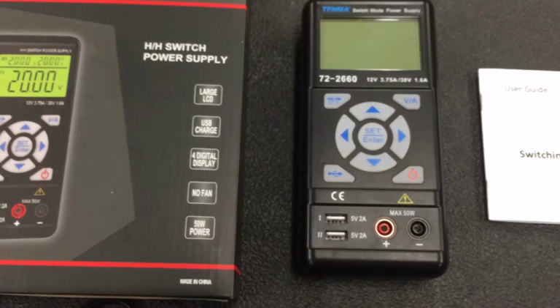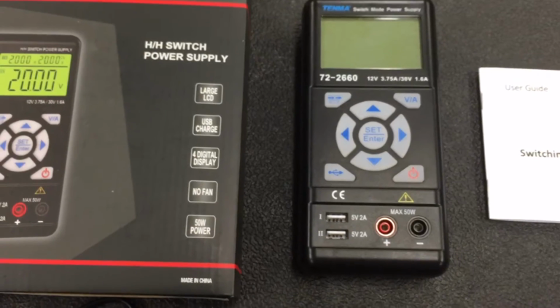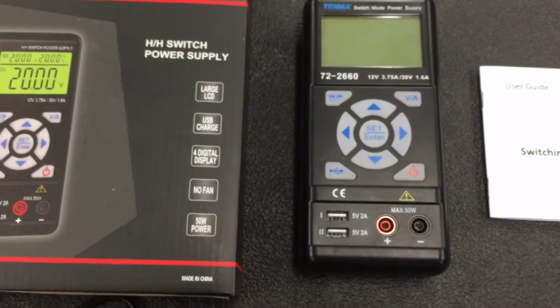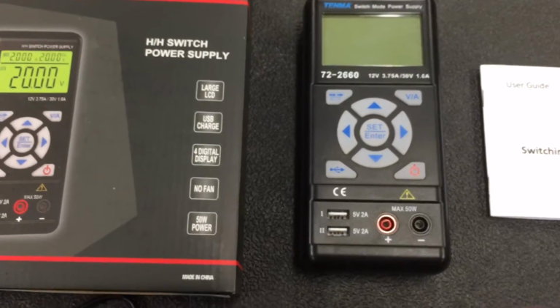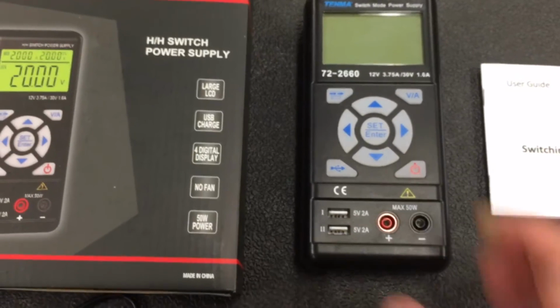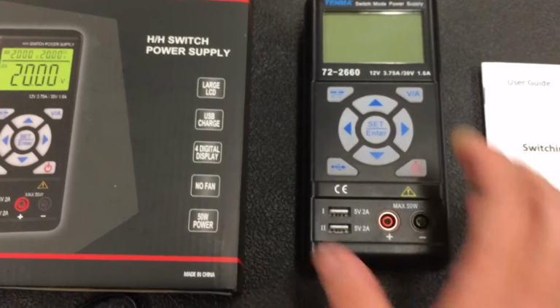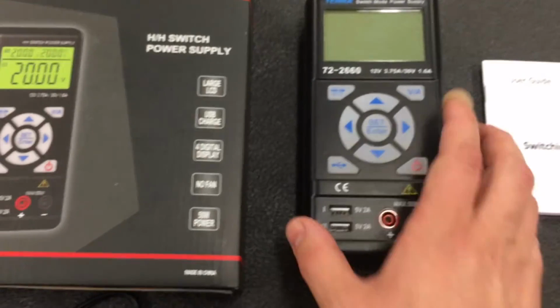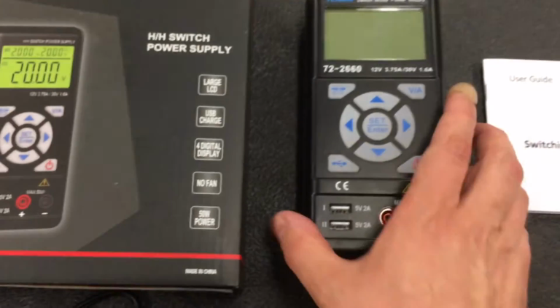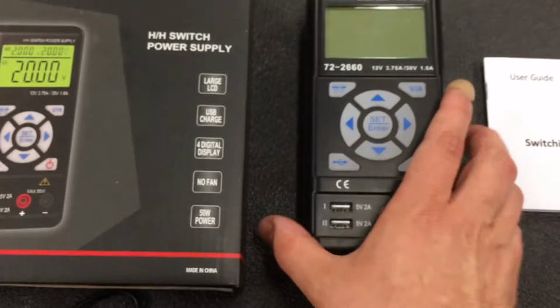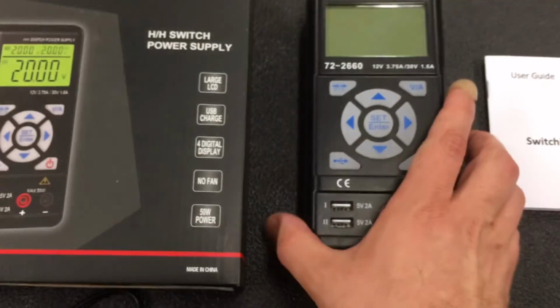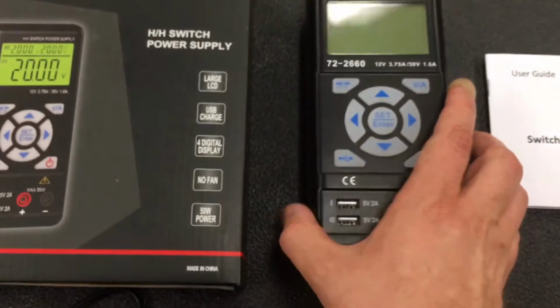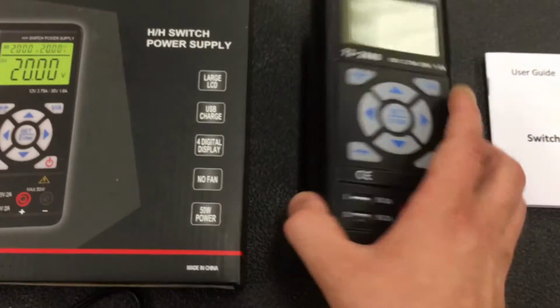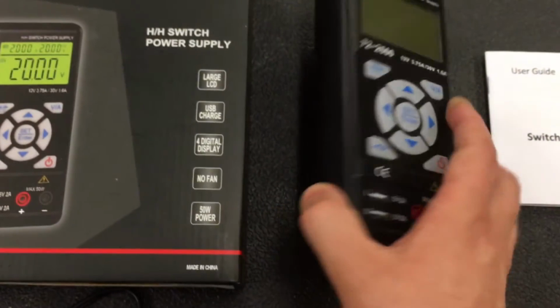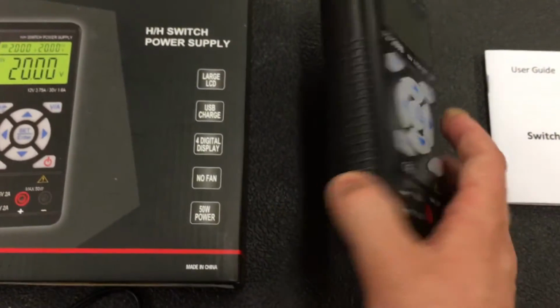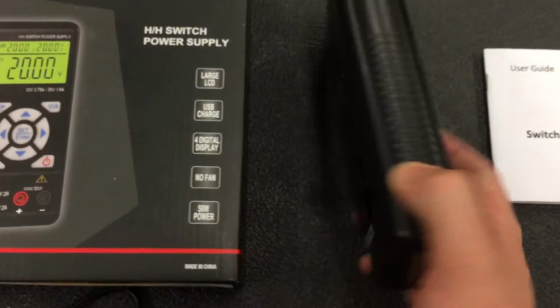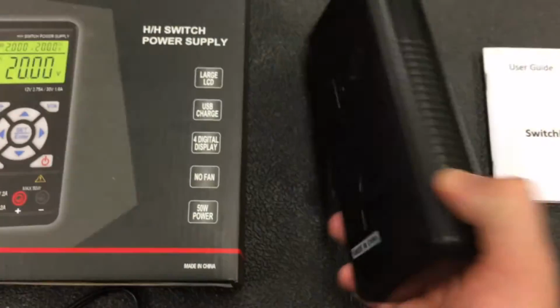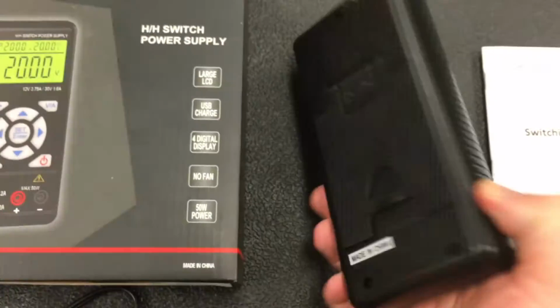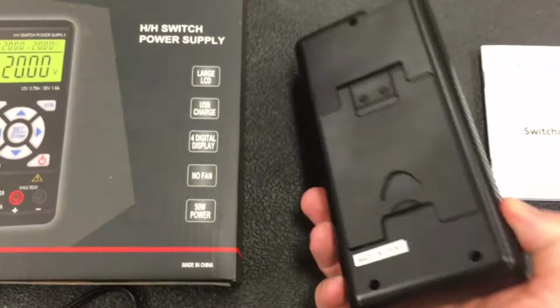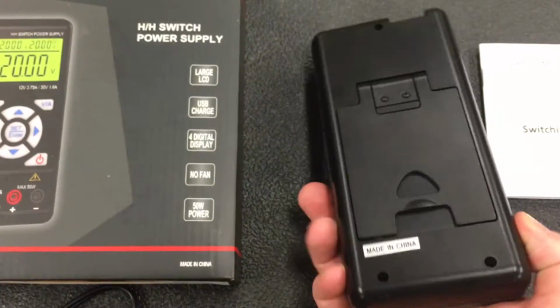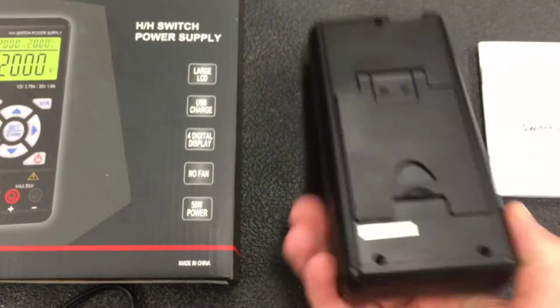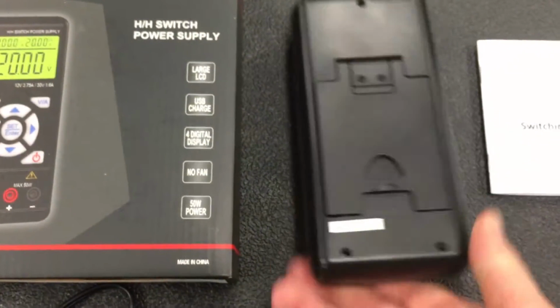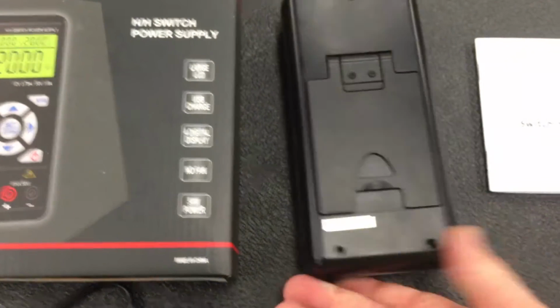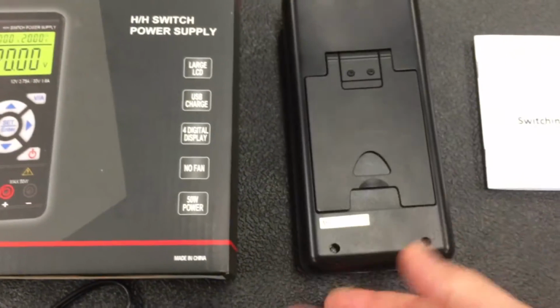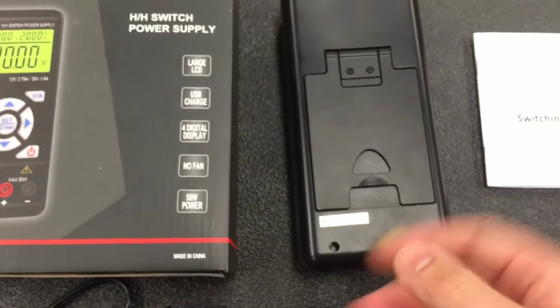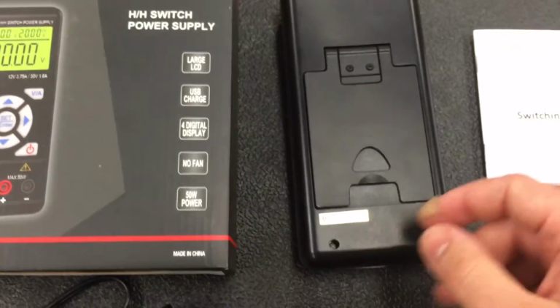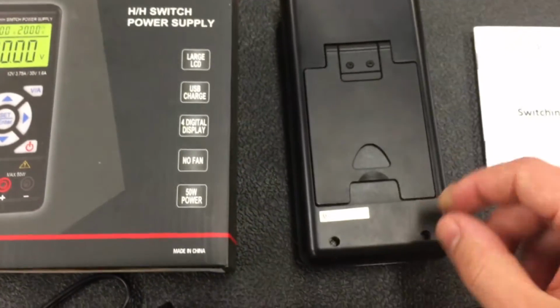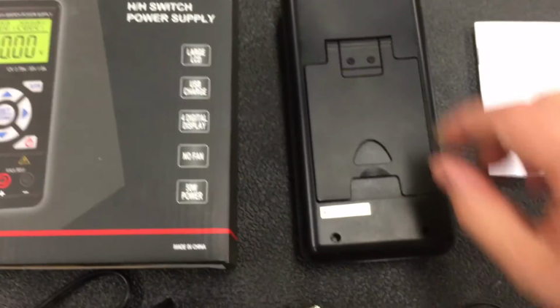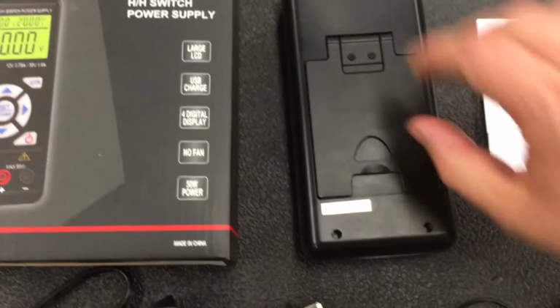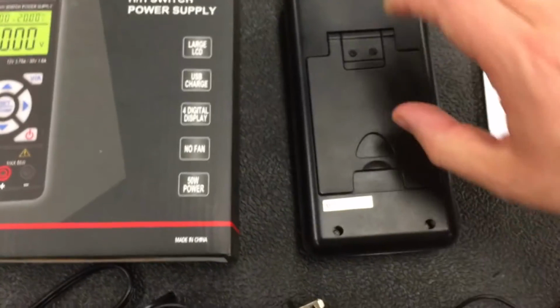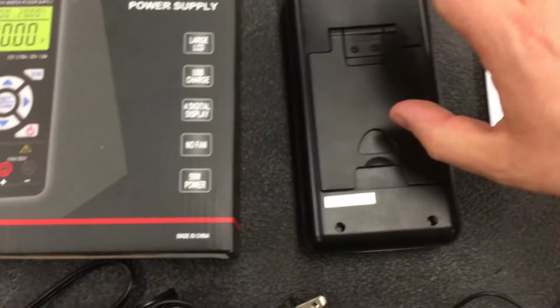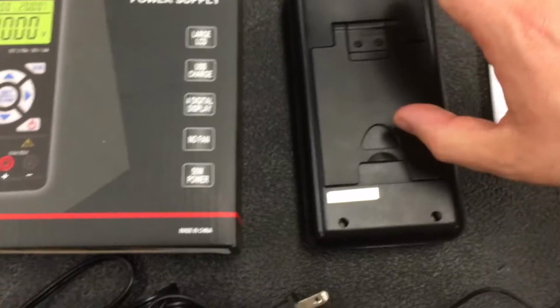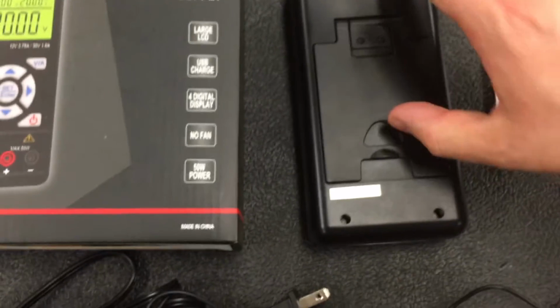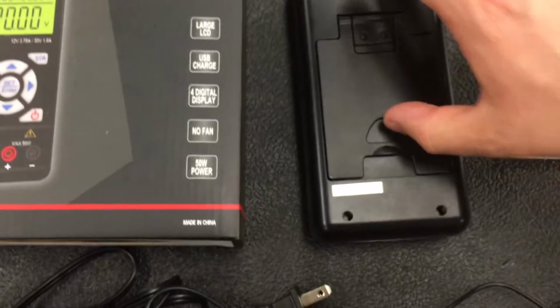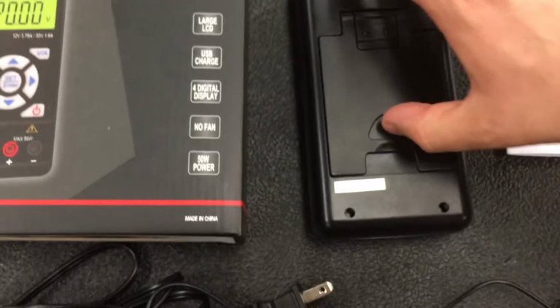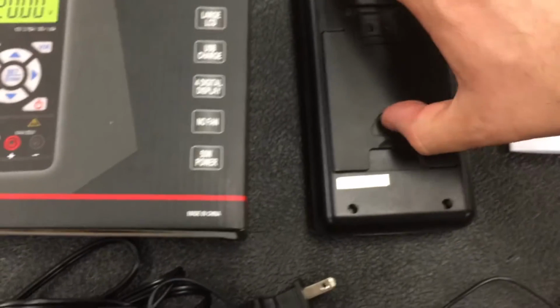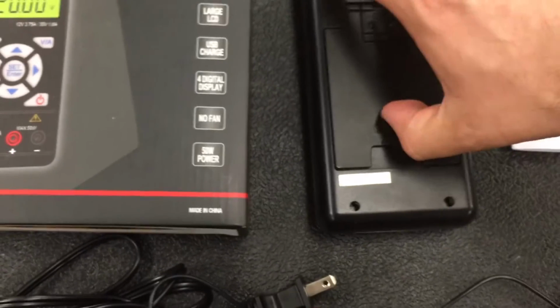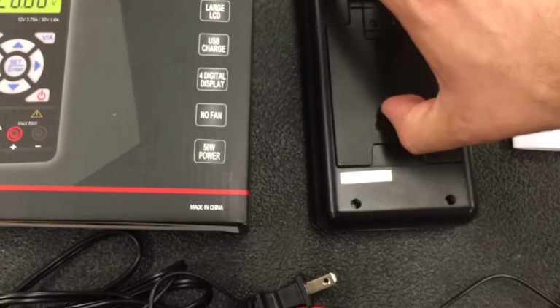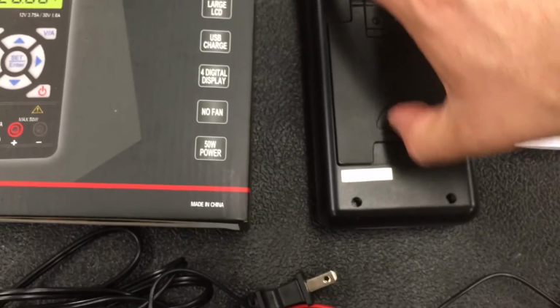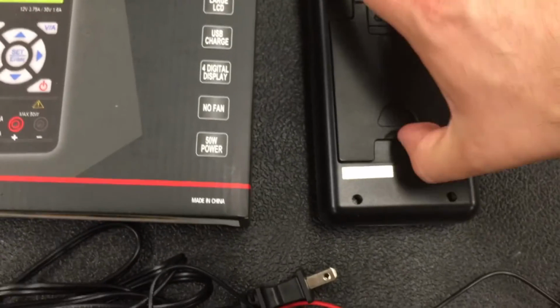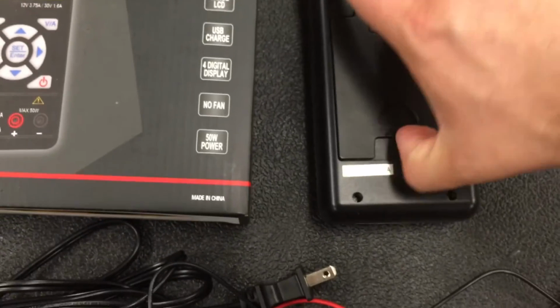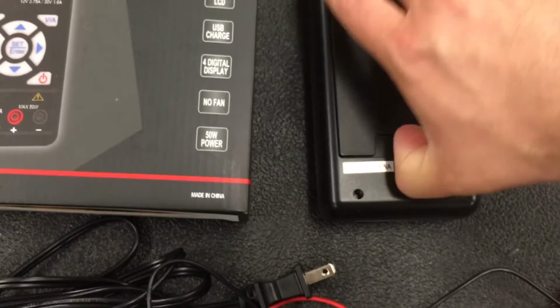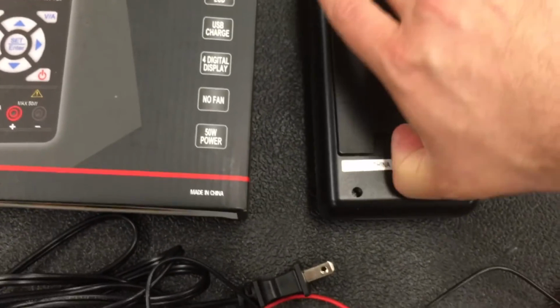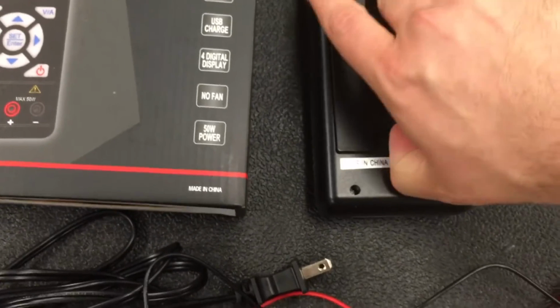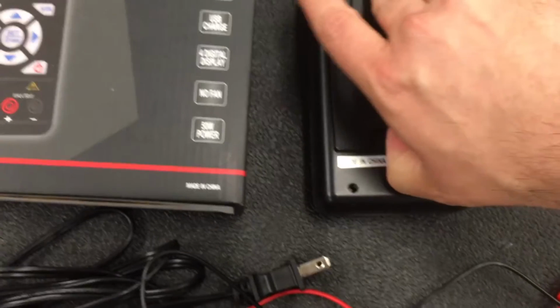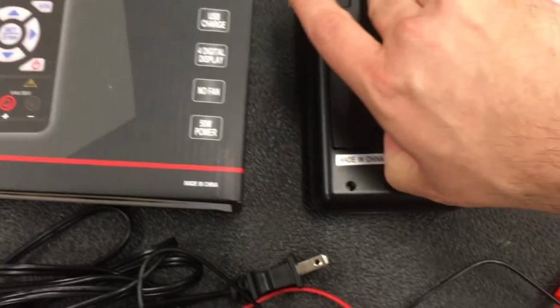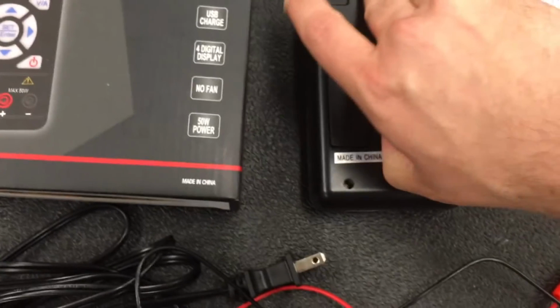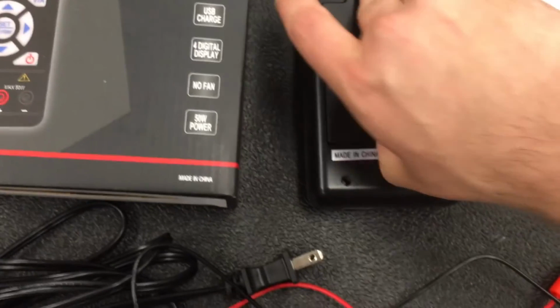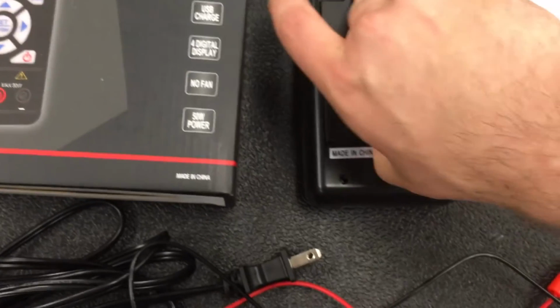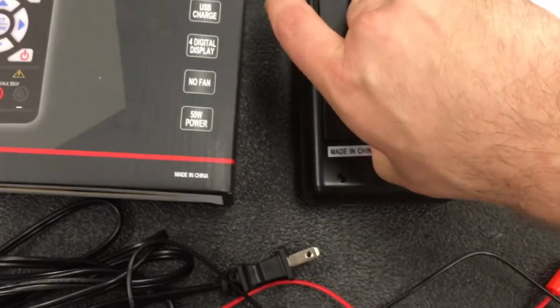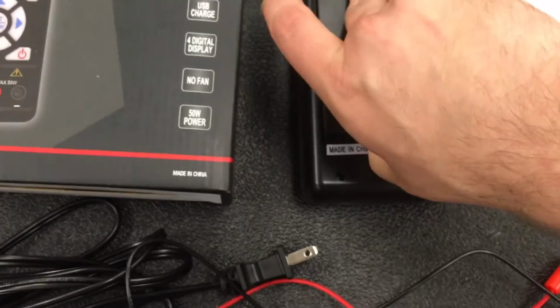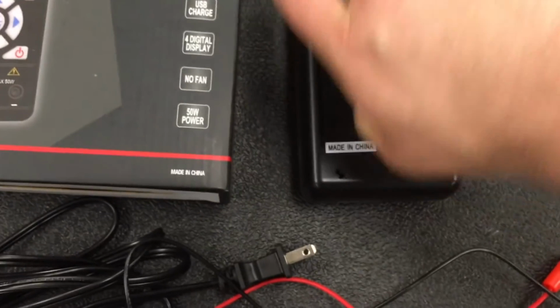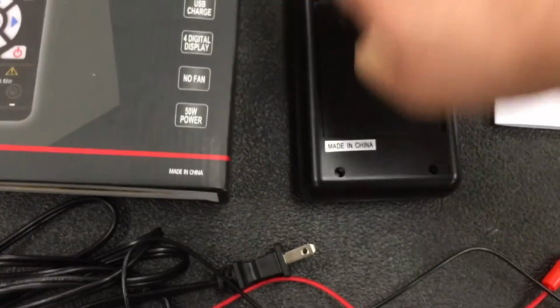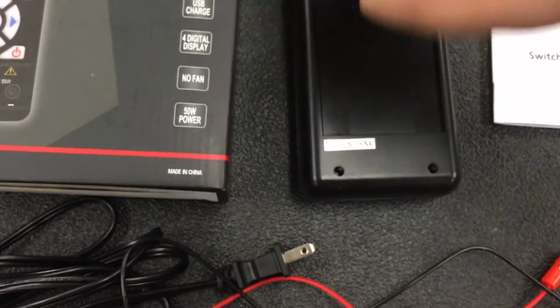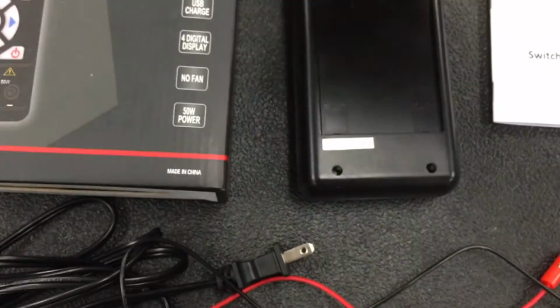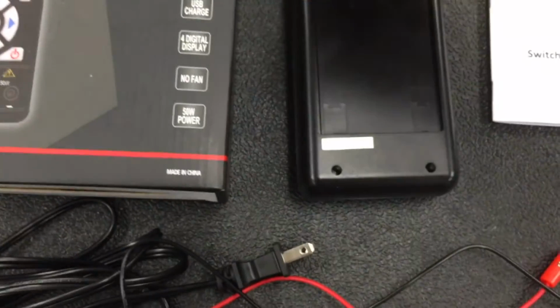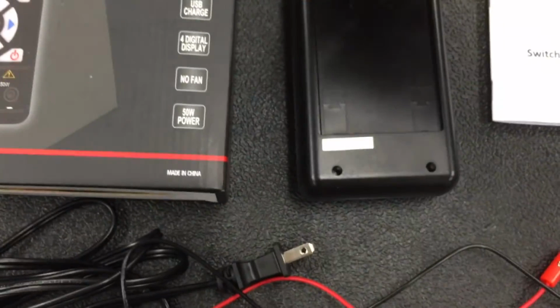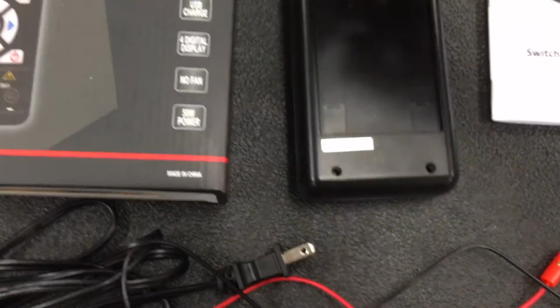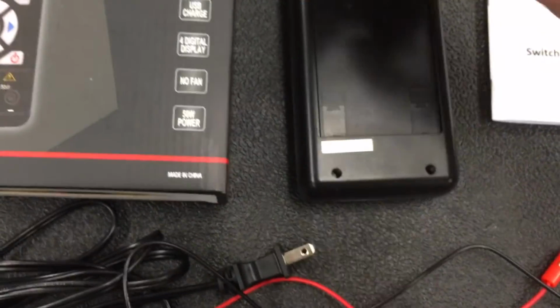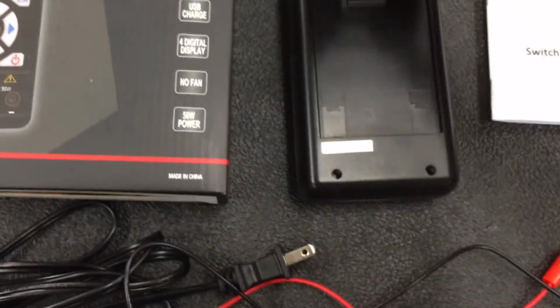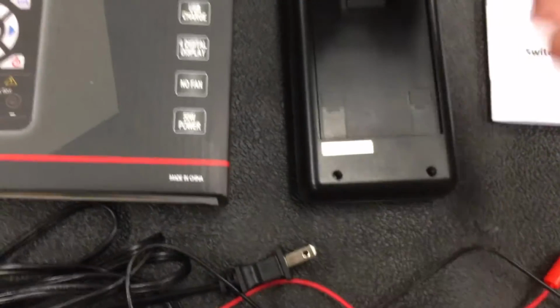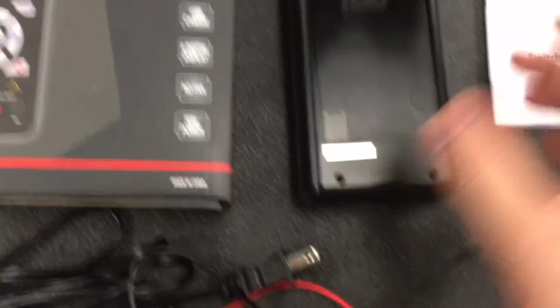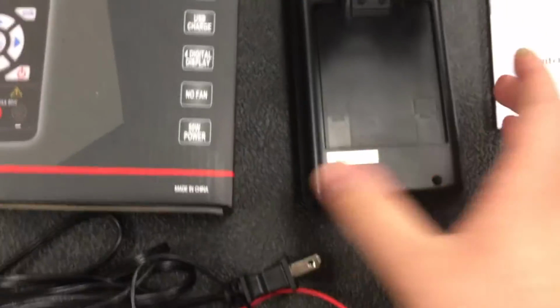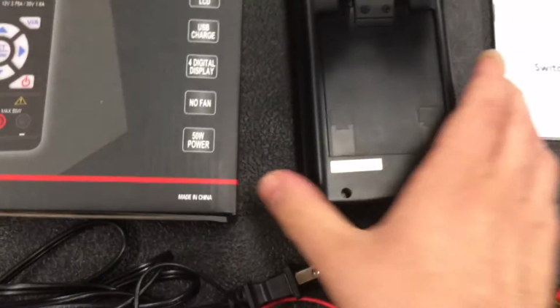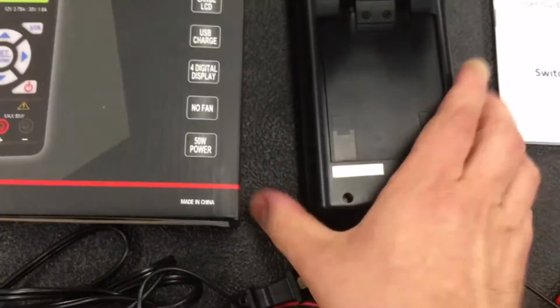It's not much larger than a handheld voltmeter, and it has a stand that comes out of the back so you can stand it up.